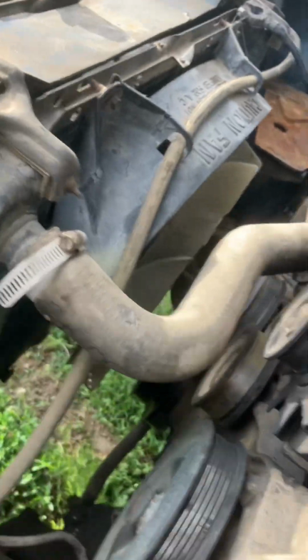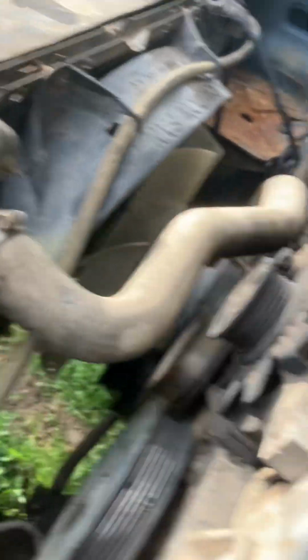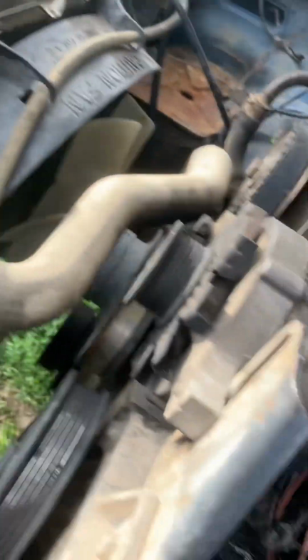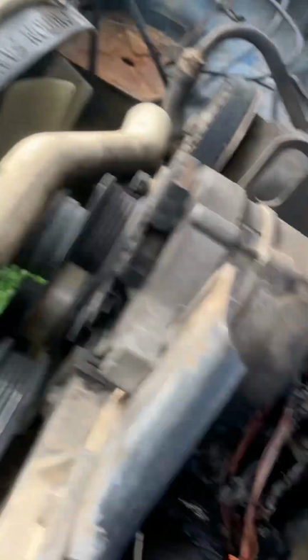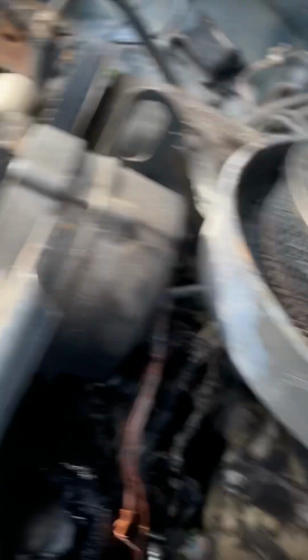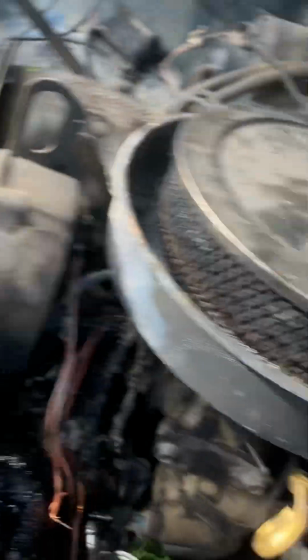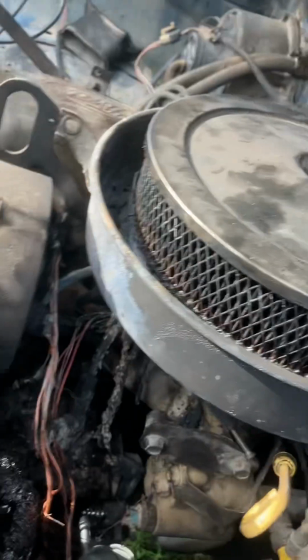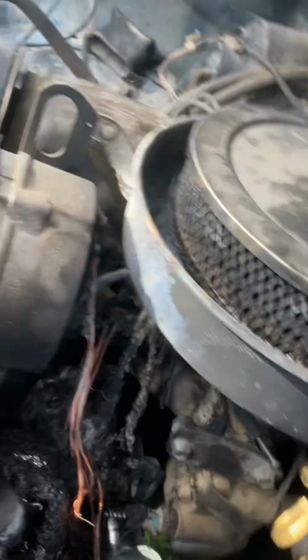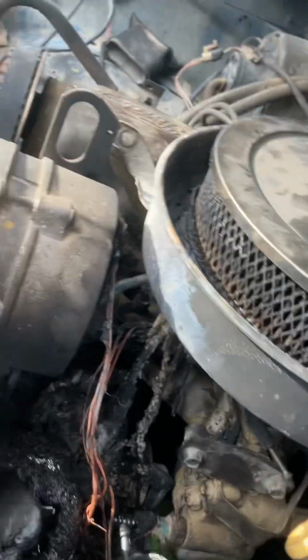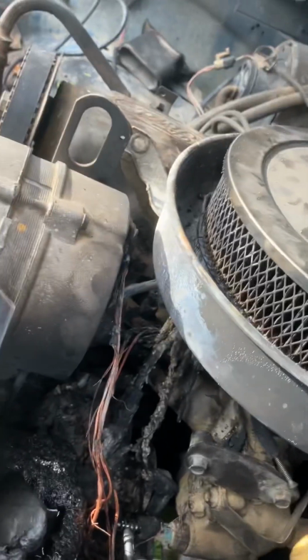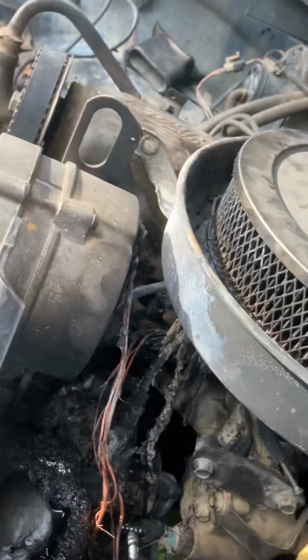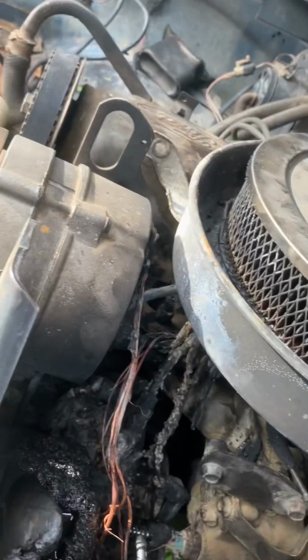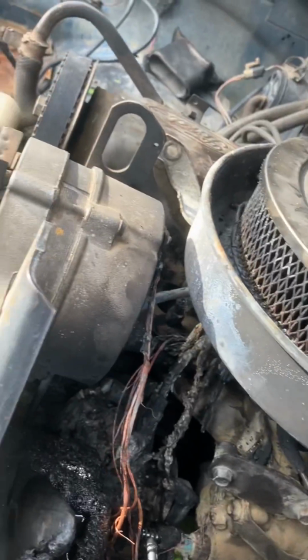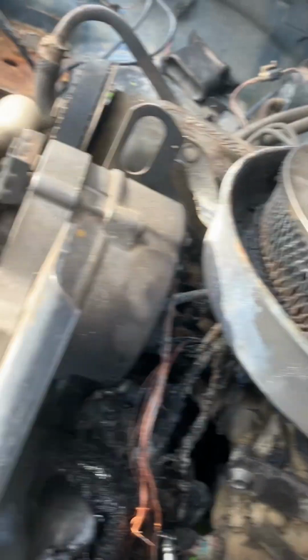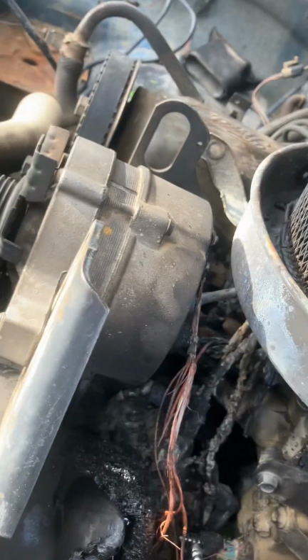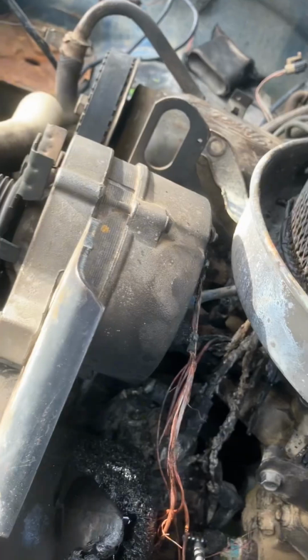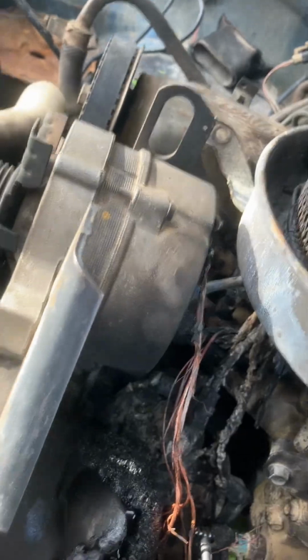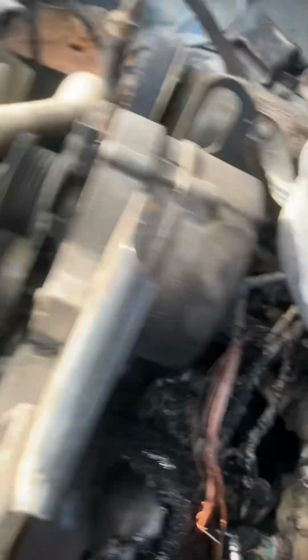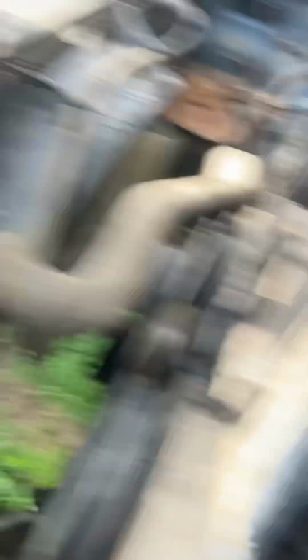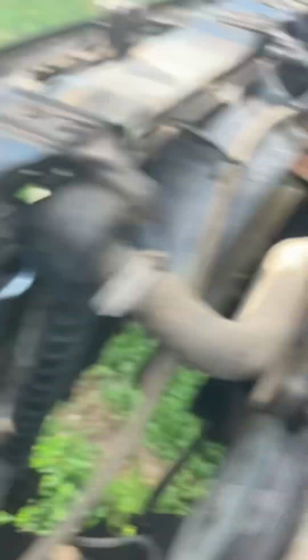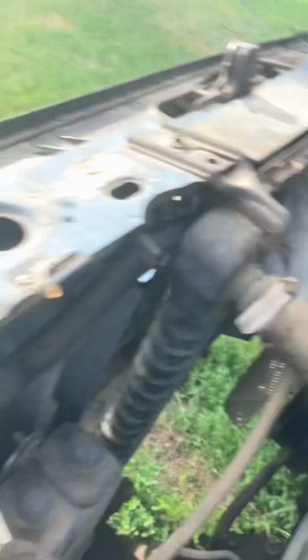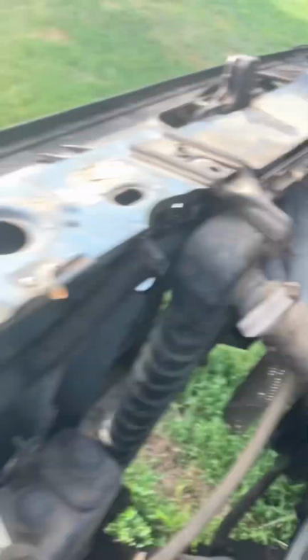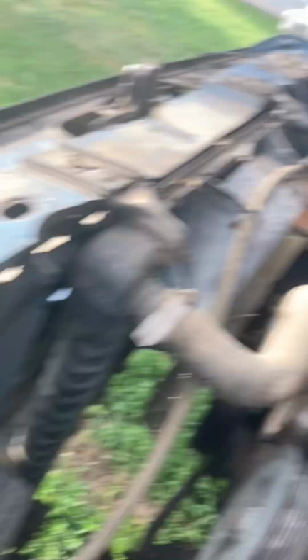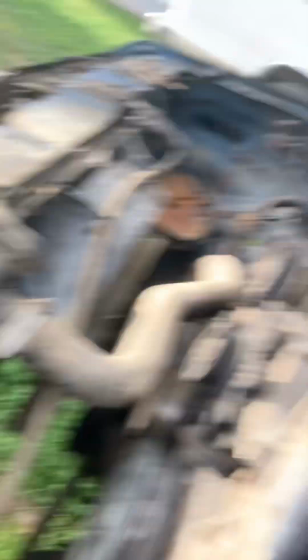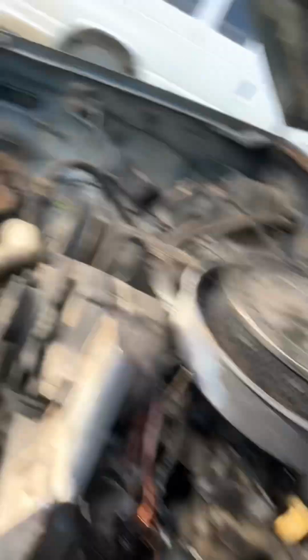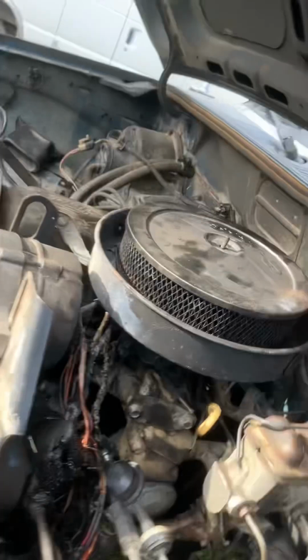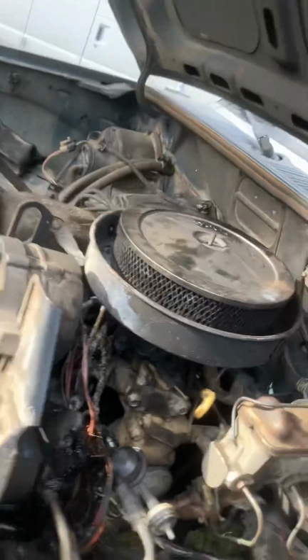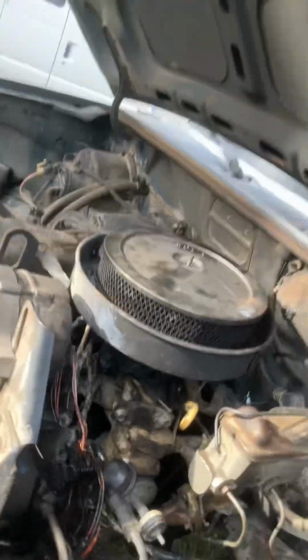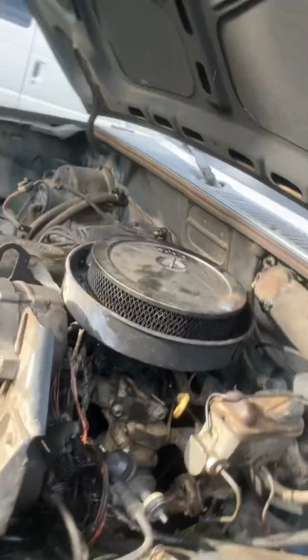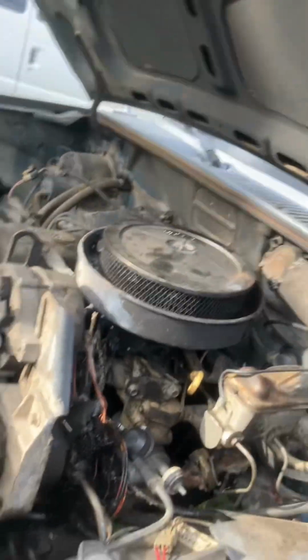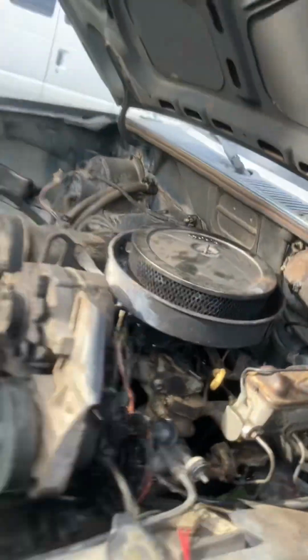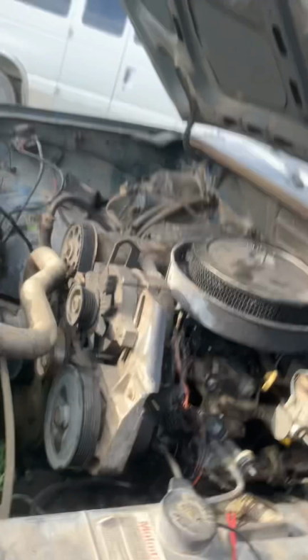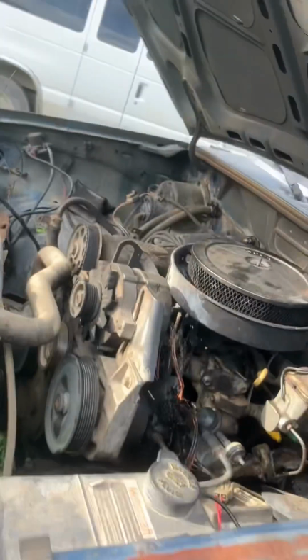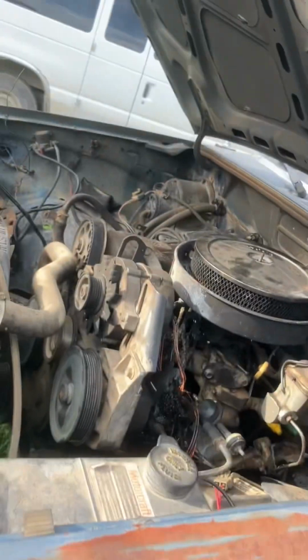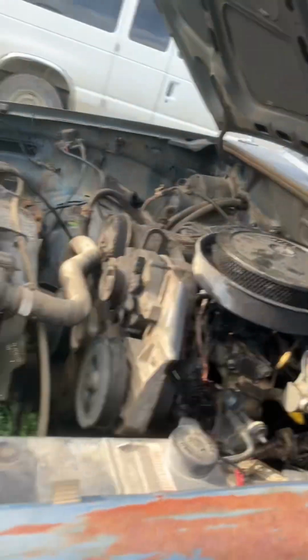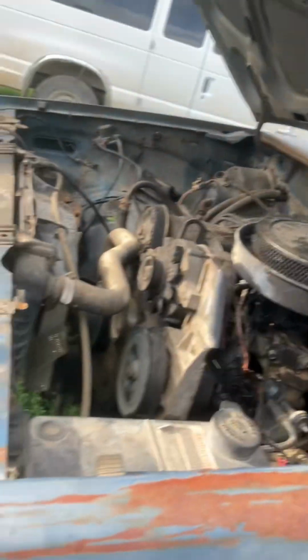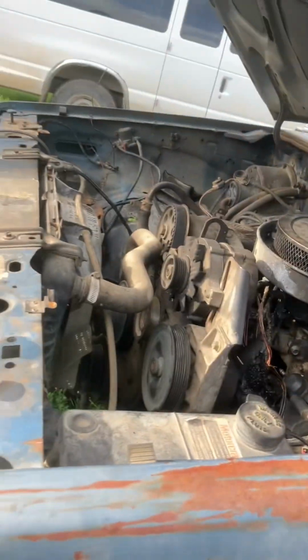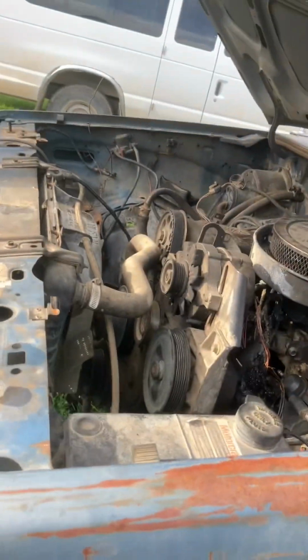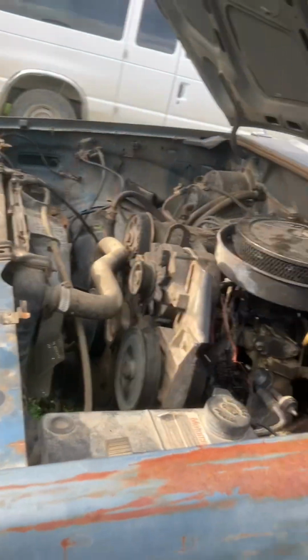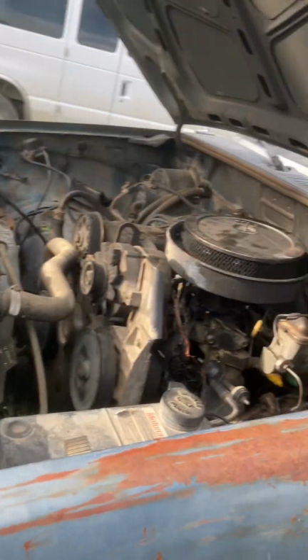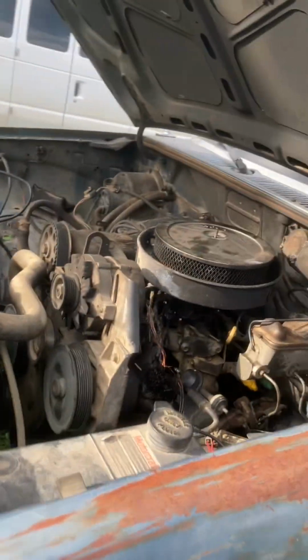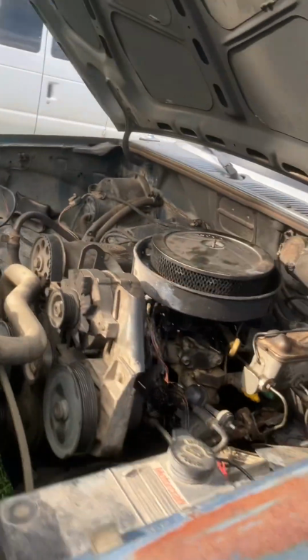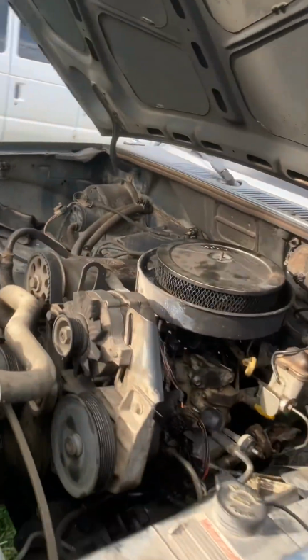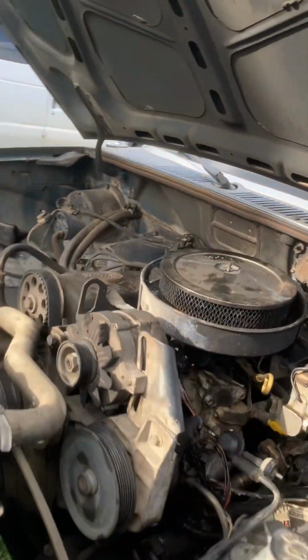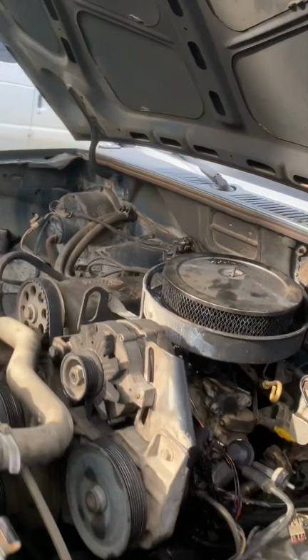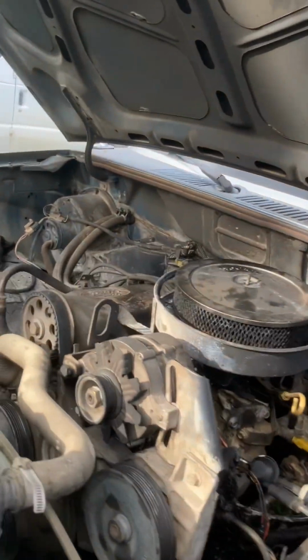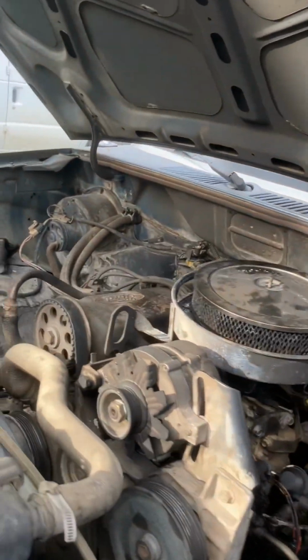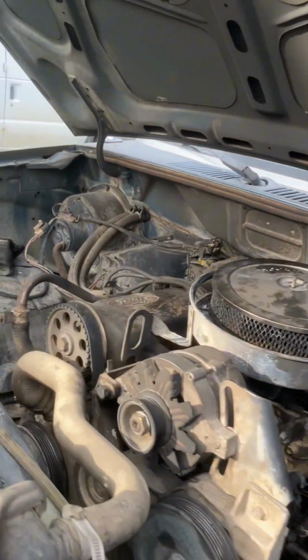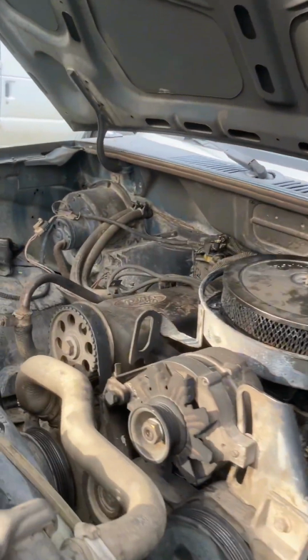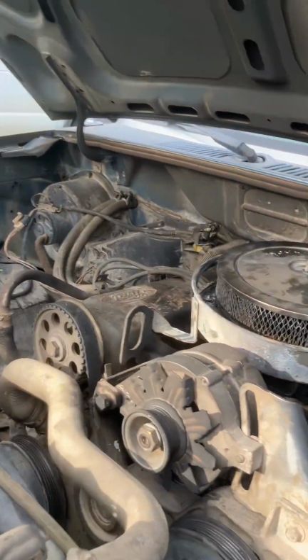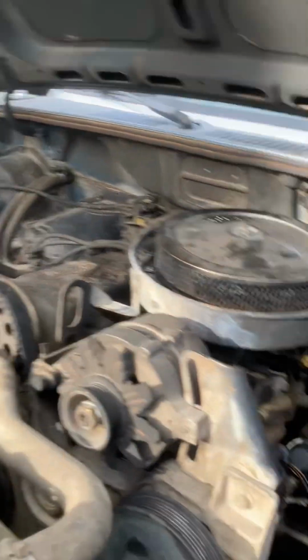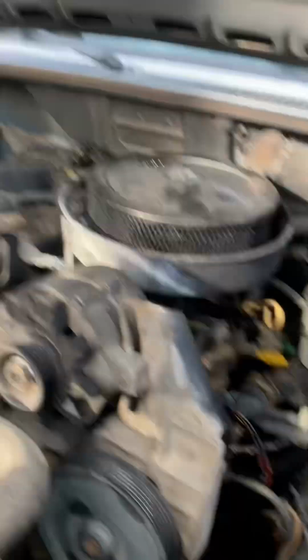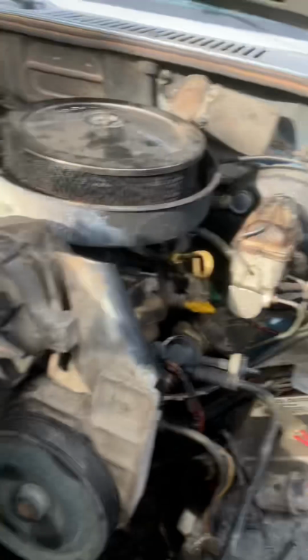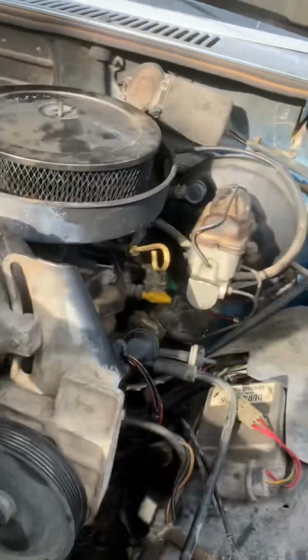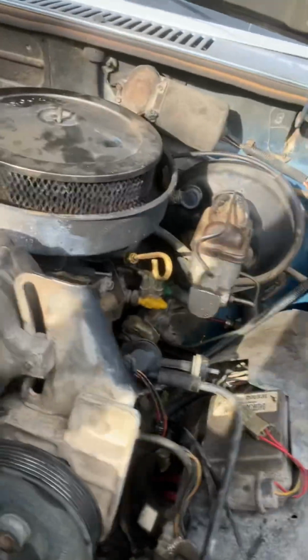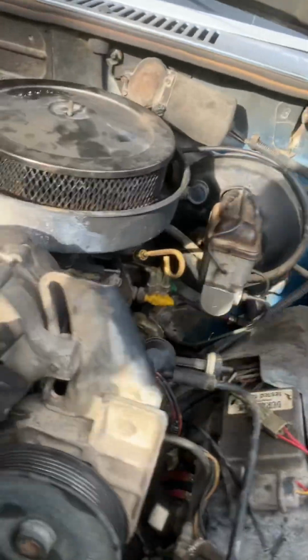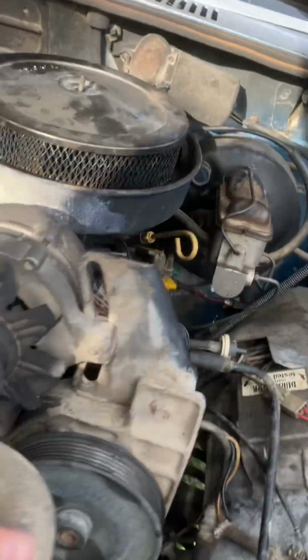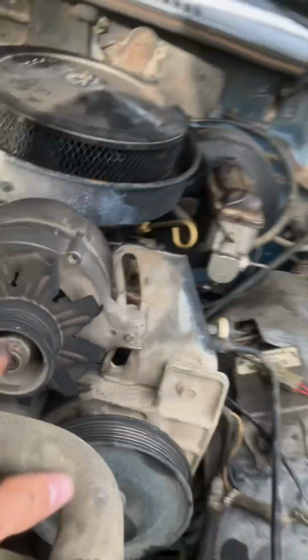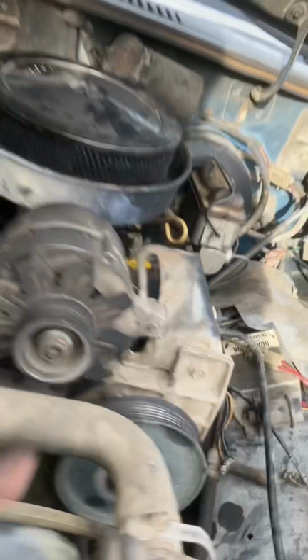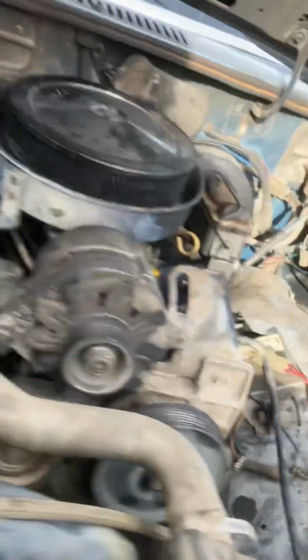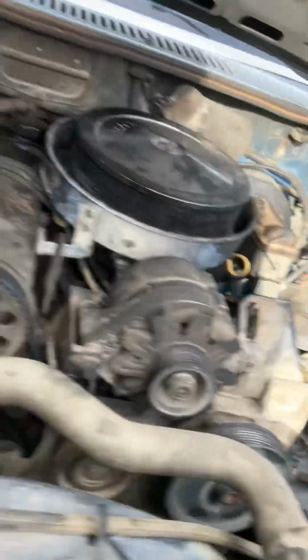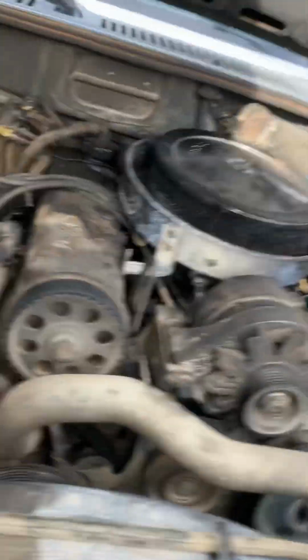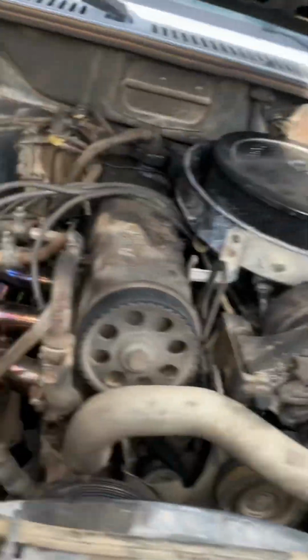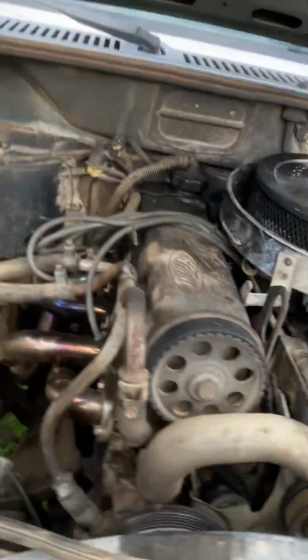It's all coming out. Whole engine. We're going to pull it out, and I'm going to stuff a 302 in. That's the goal.